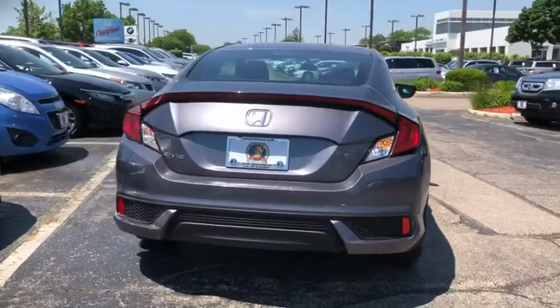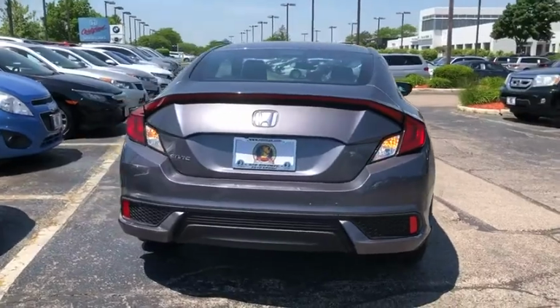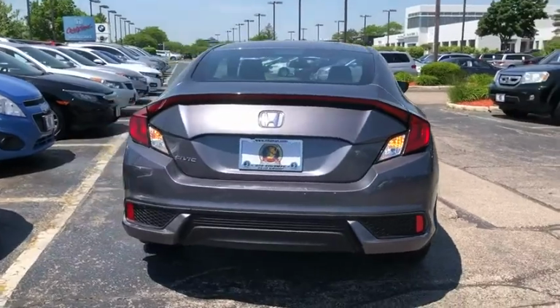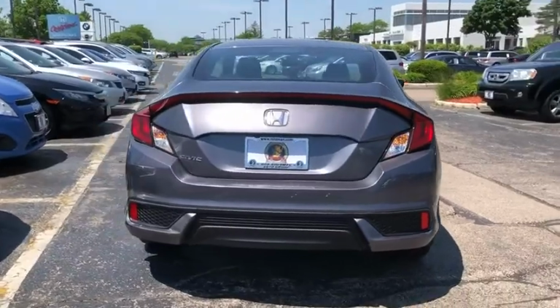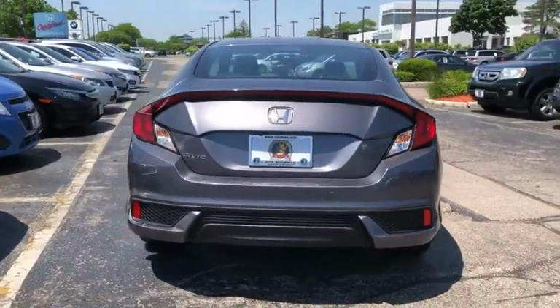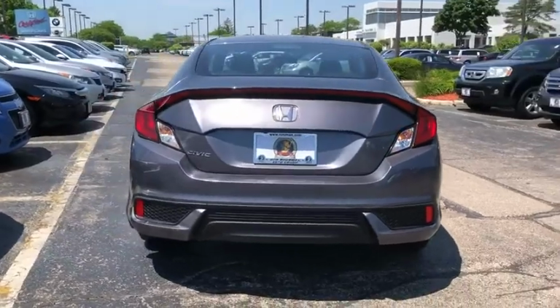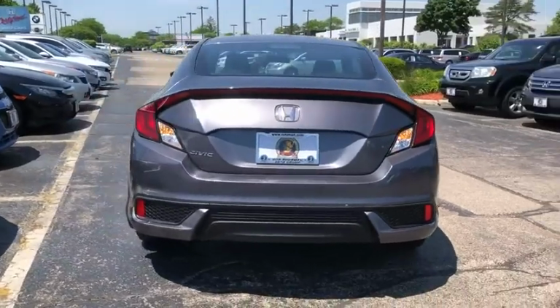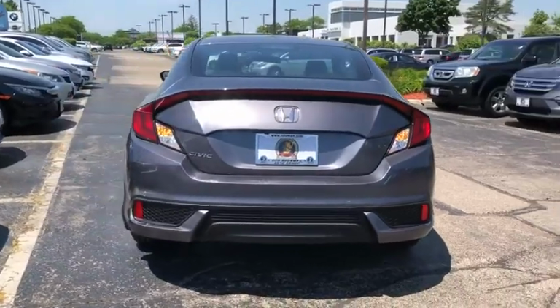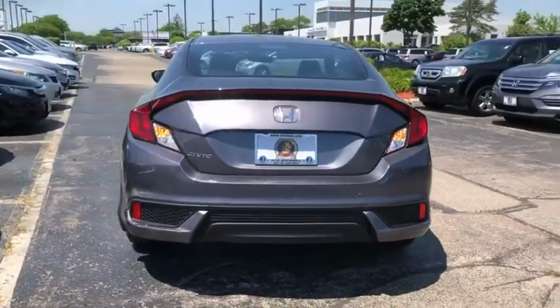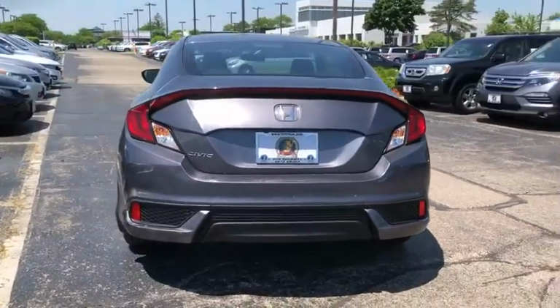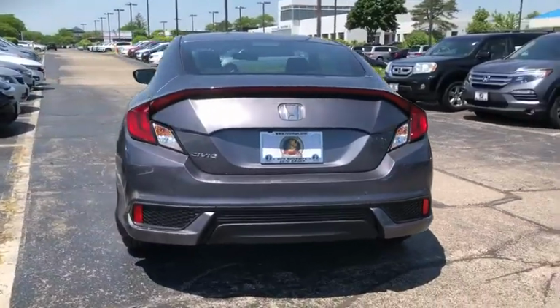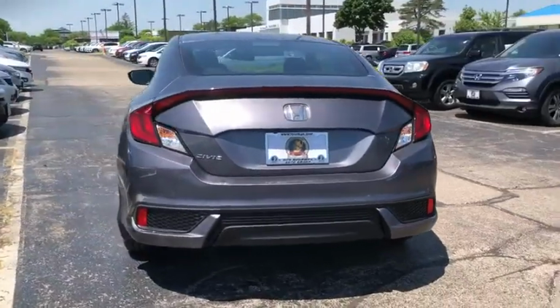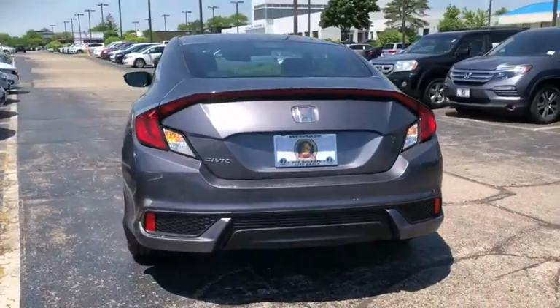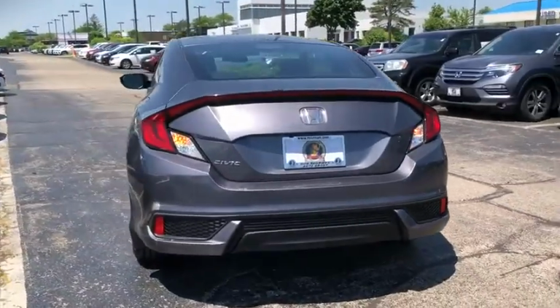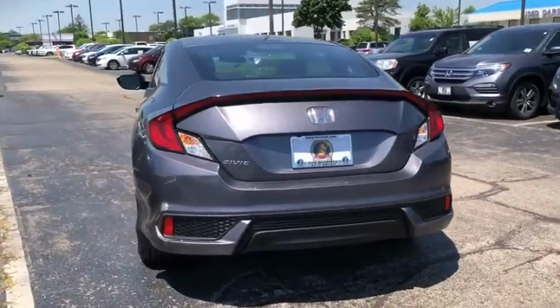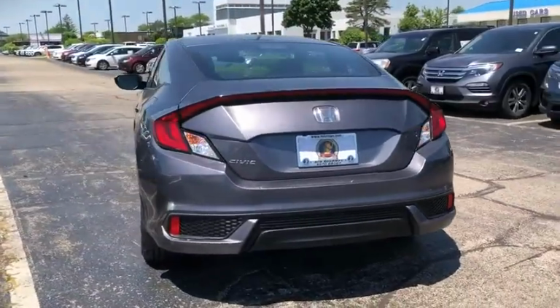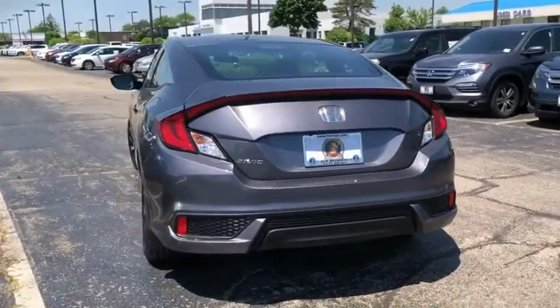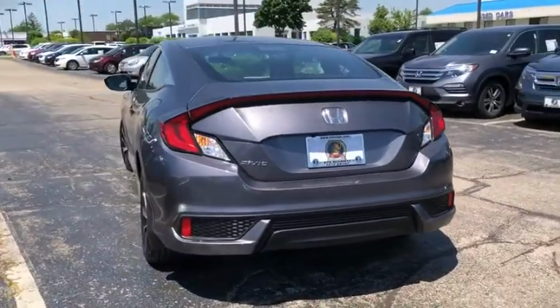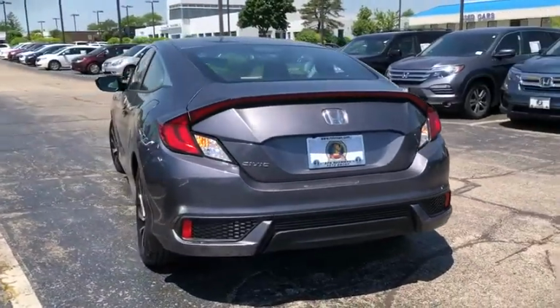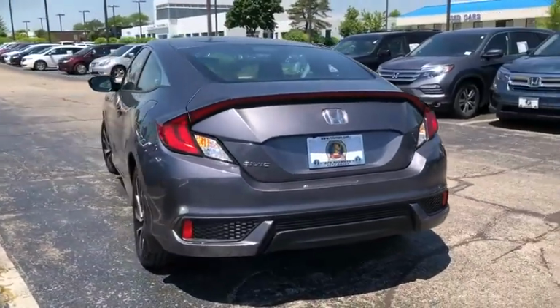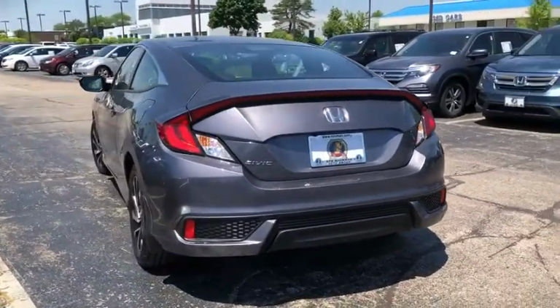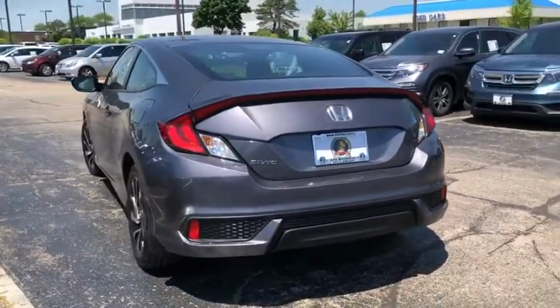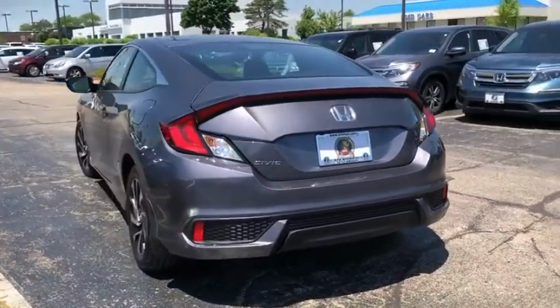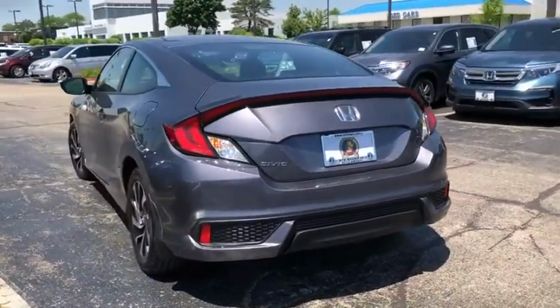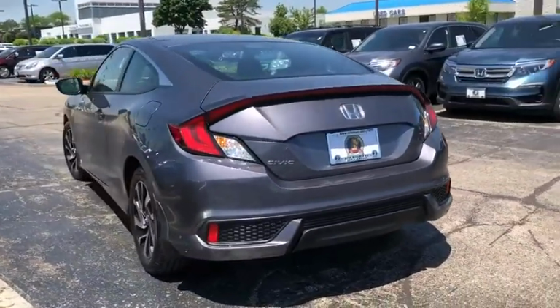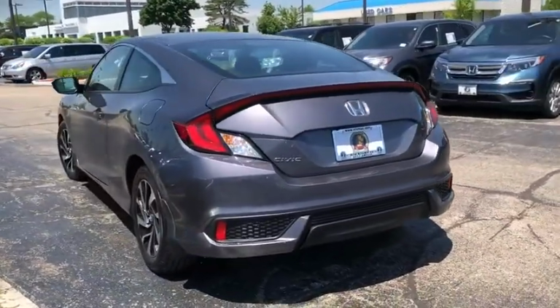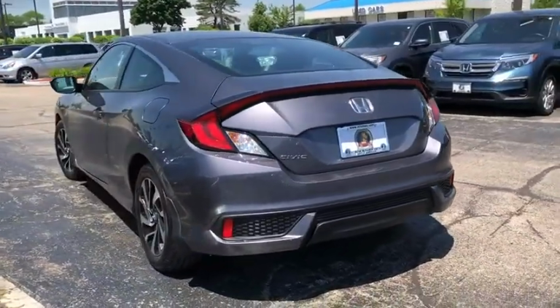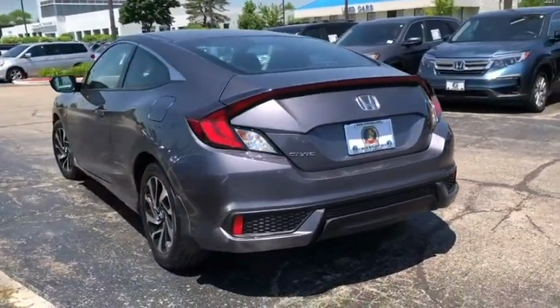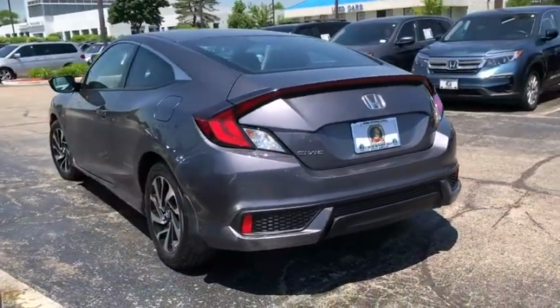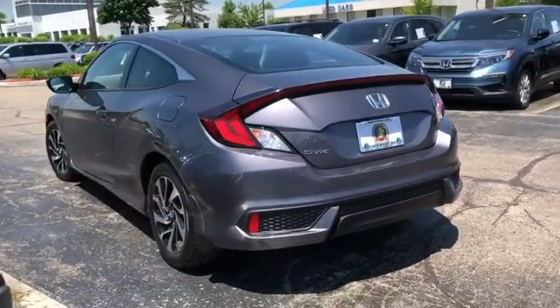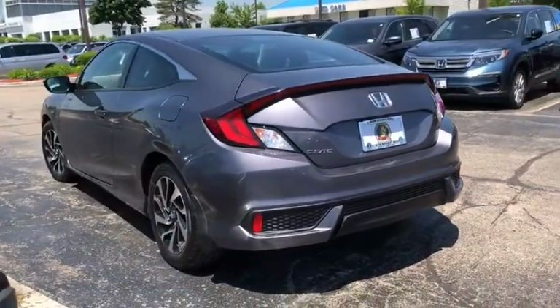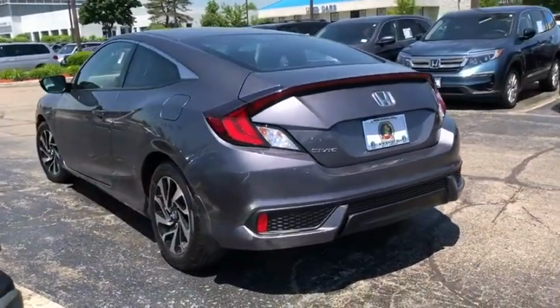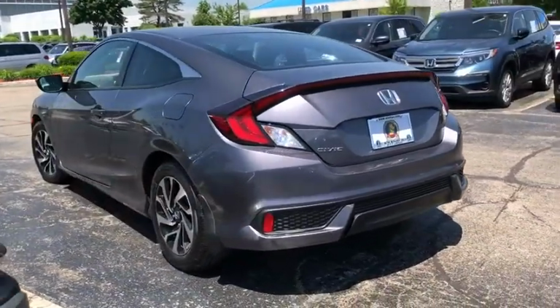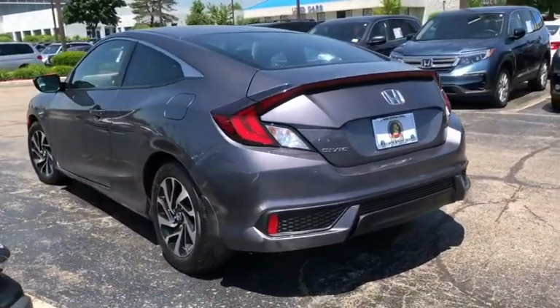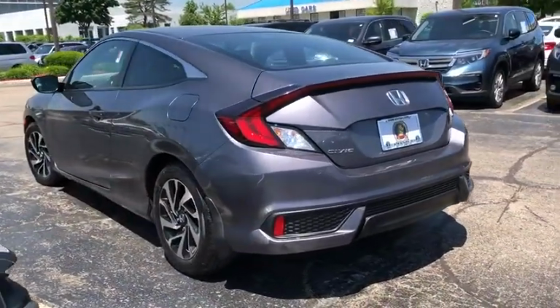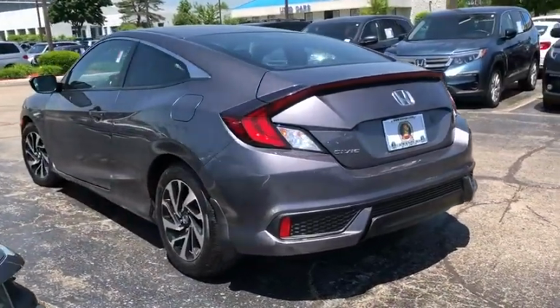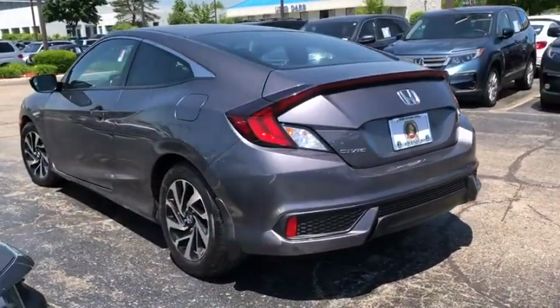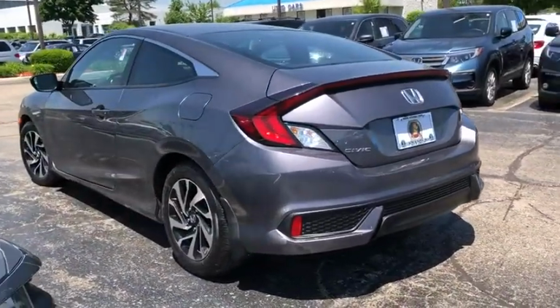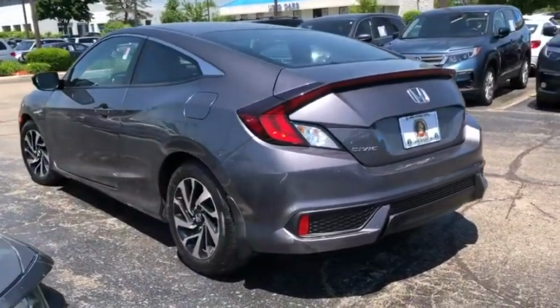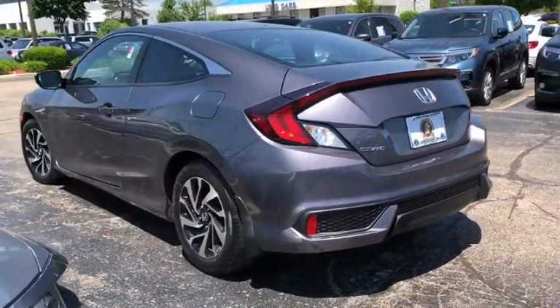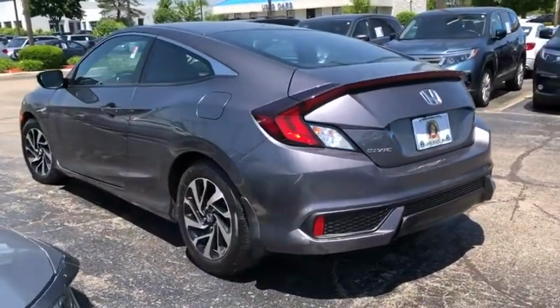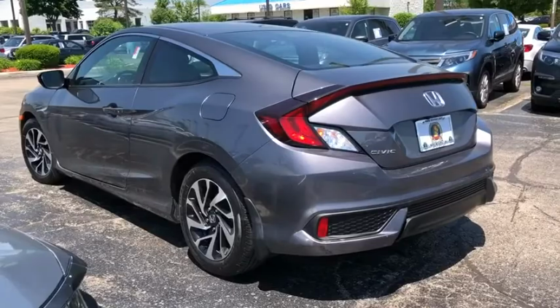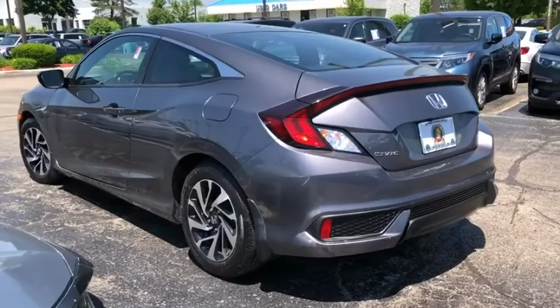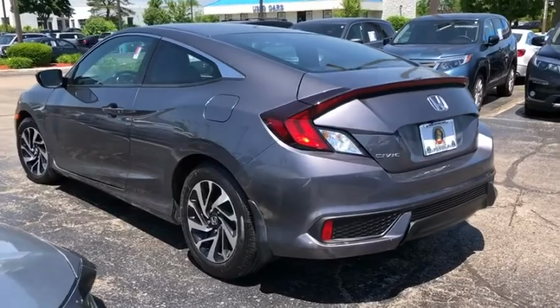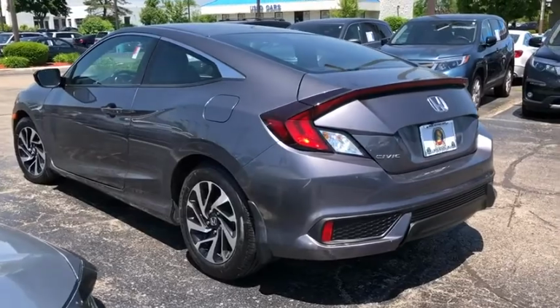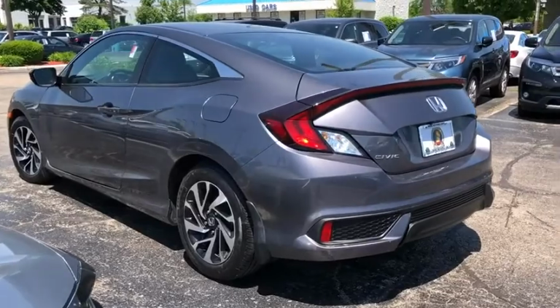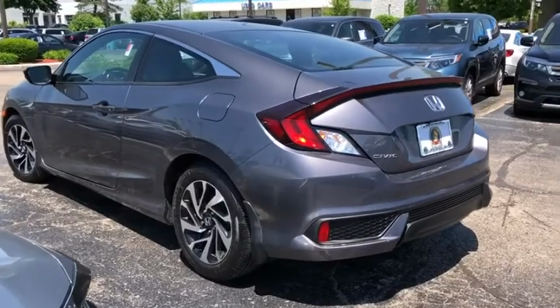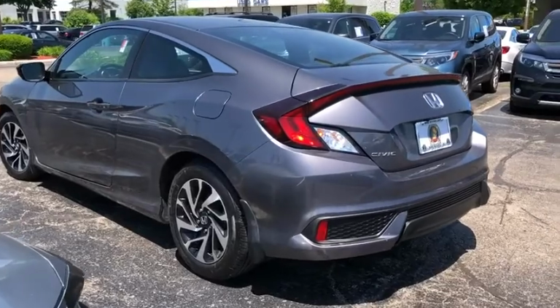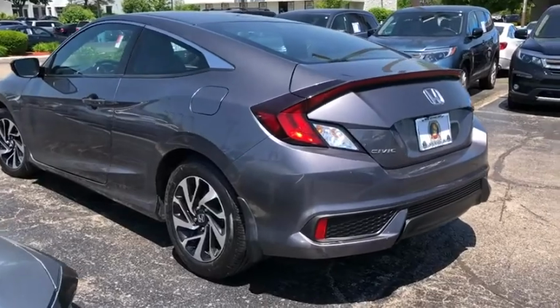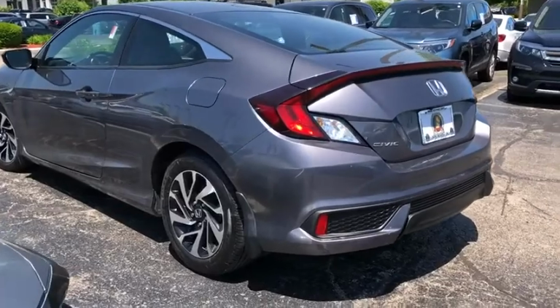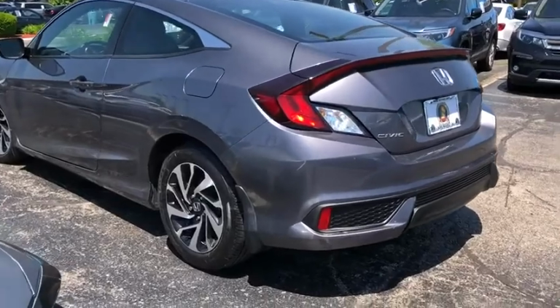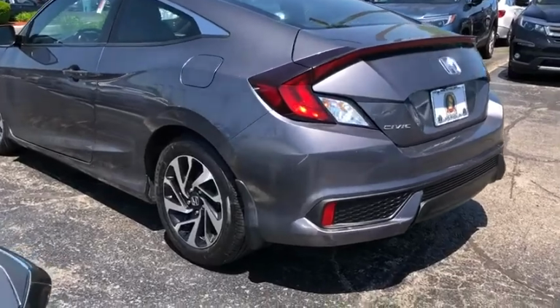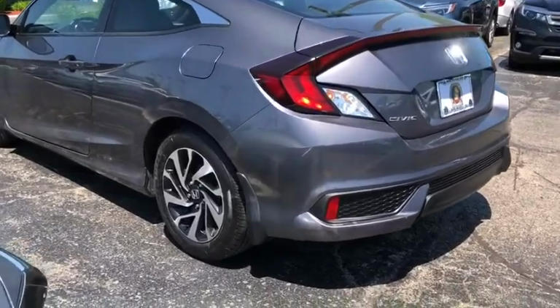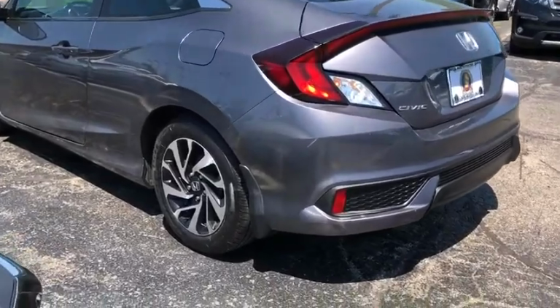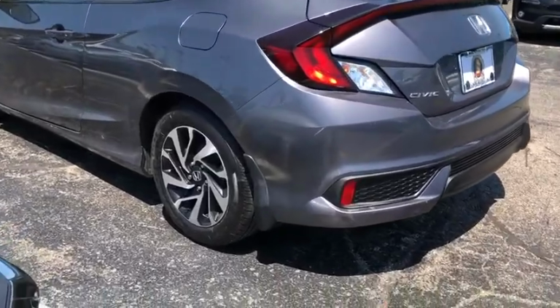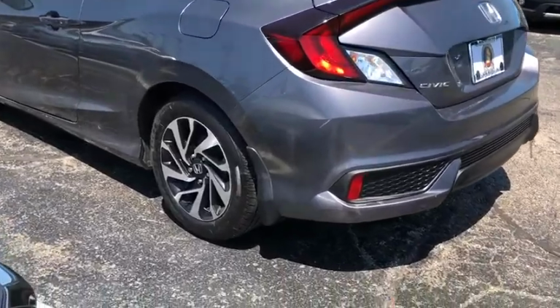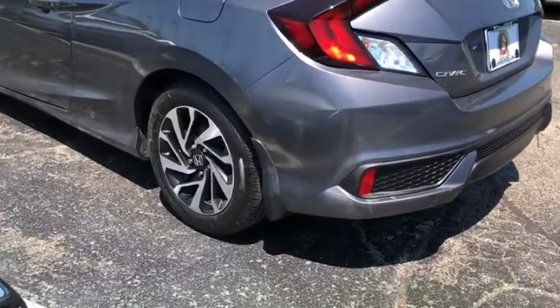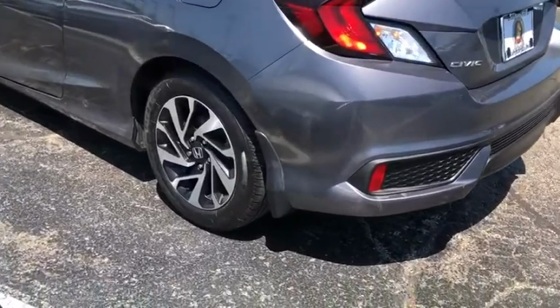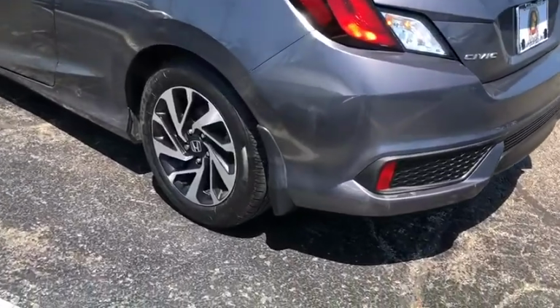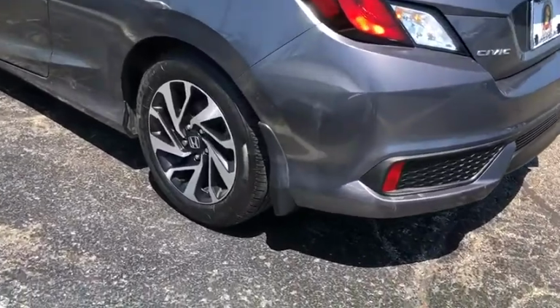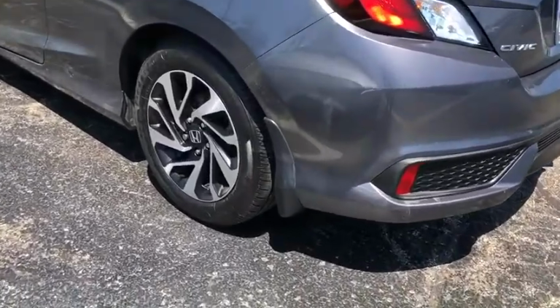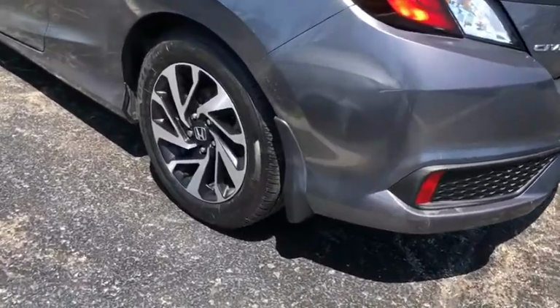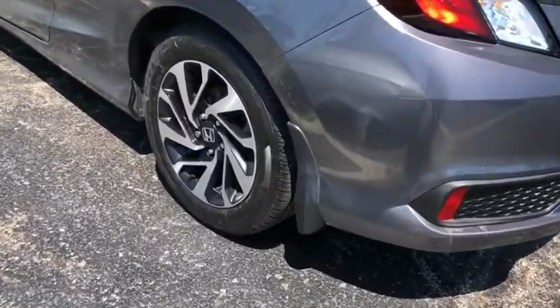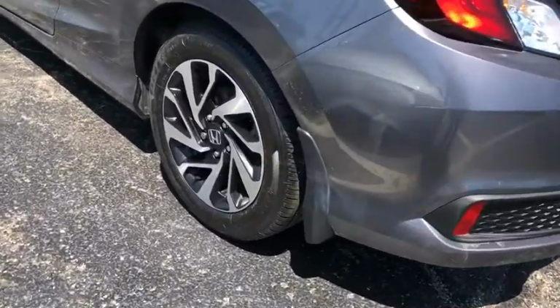Power windows, security system, electronic stability control, brake assist, tachometer, remote keyless entry, panic alarm.